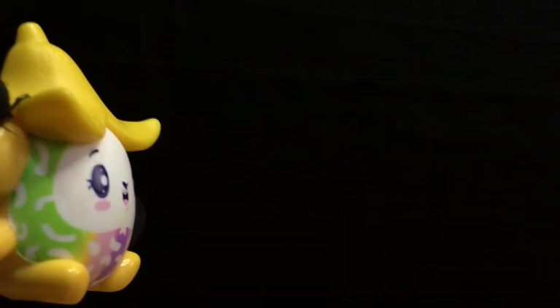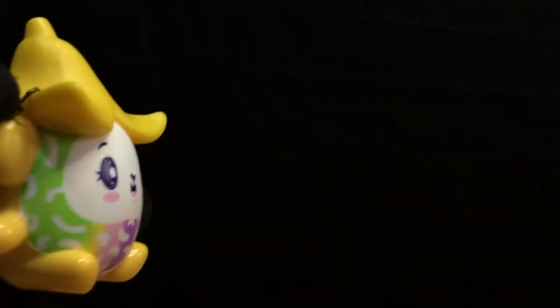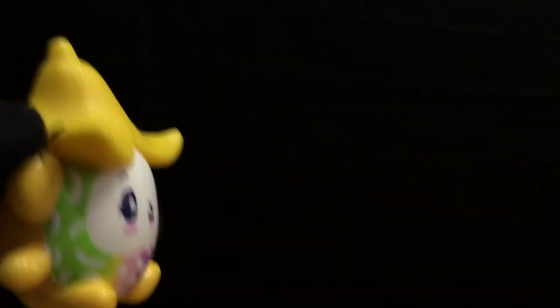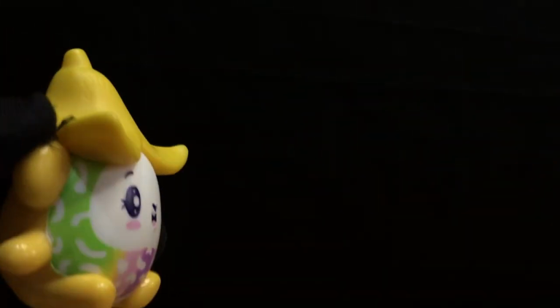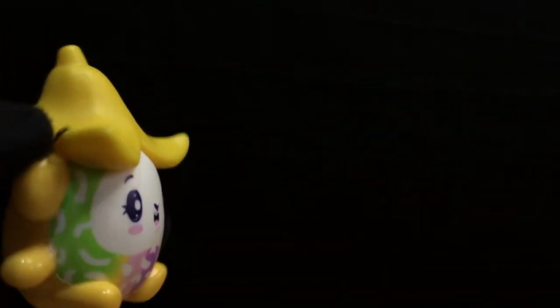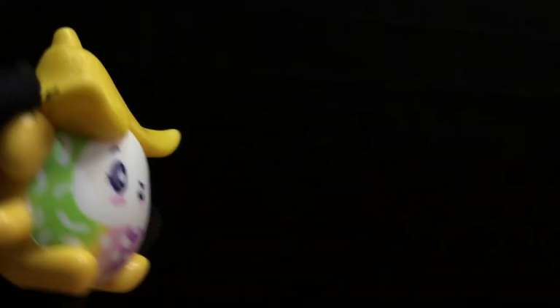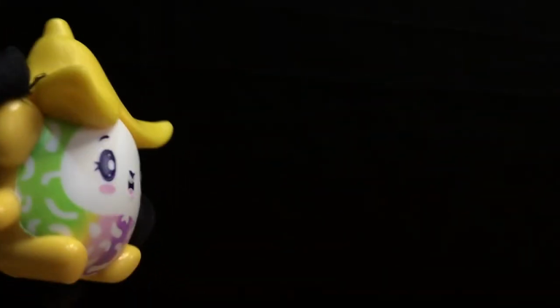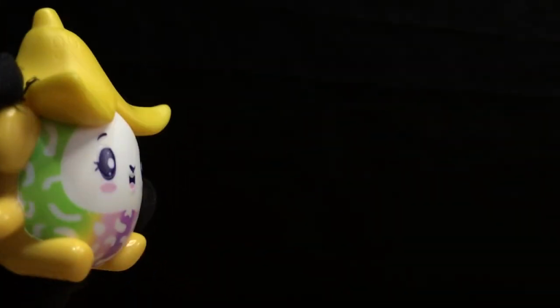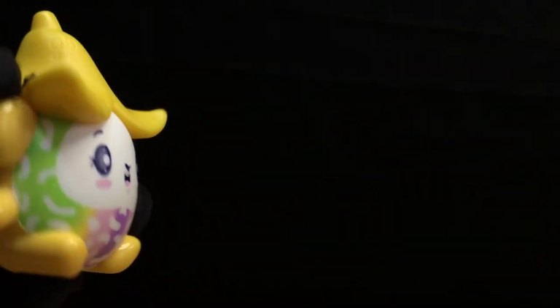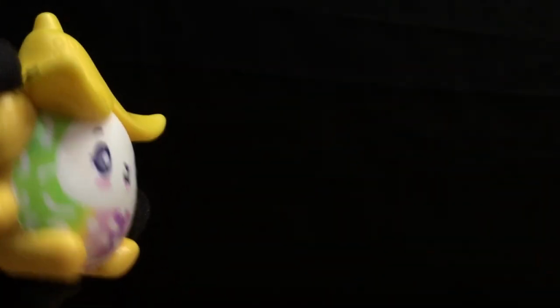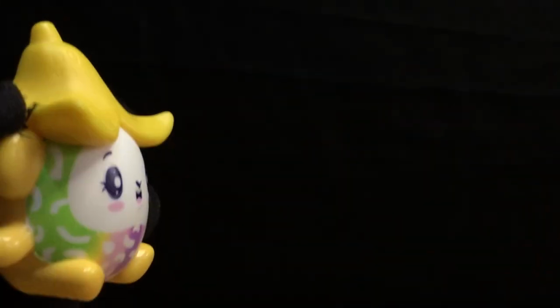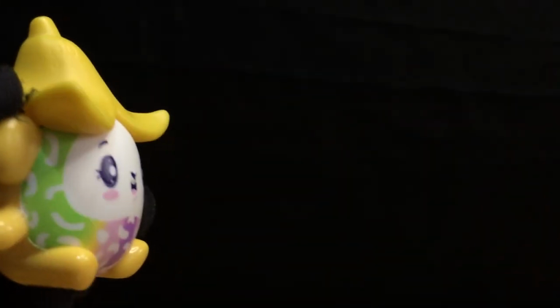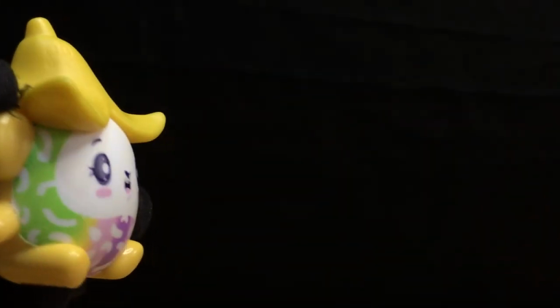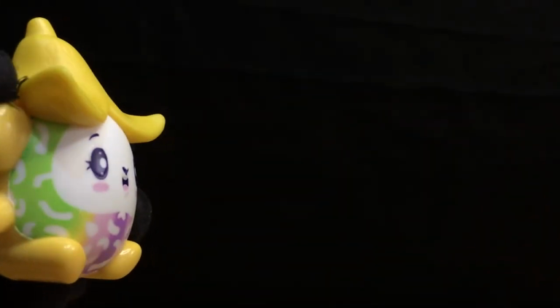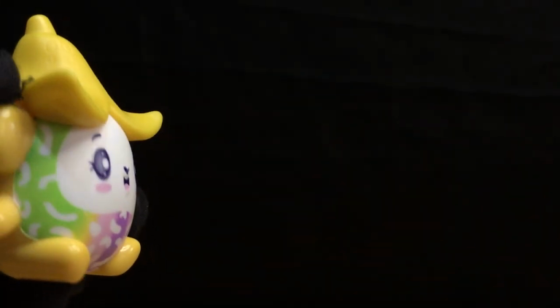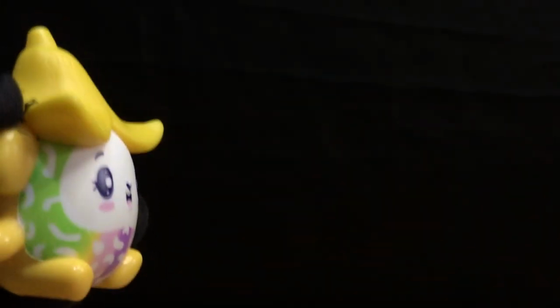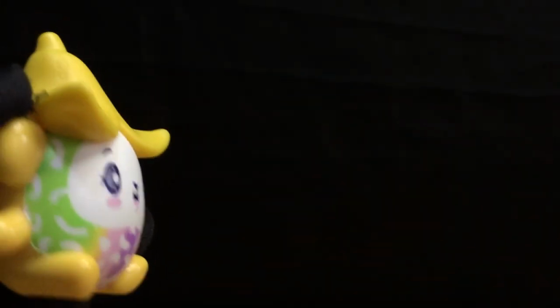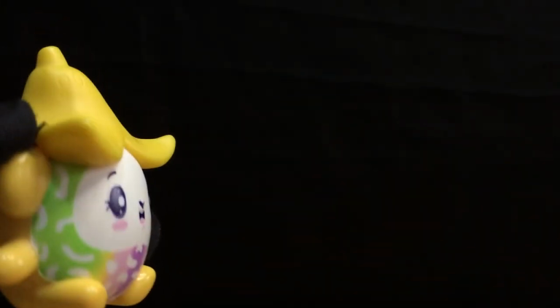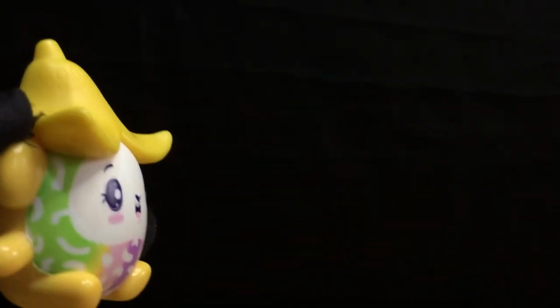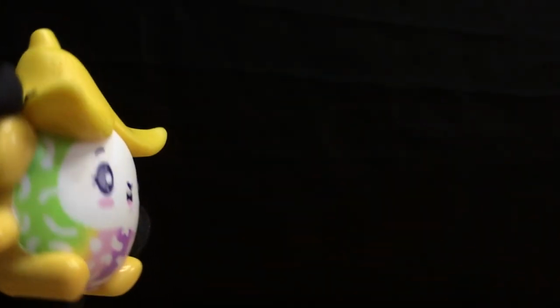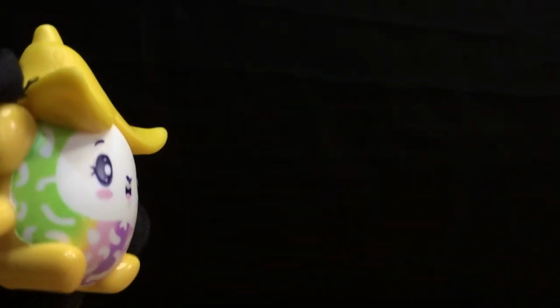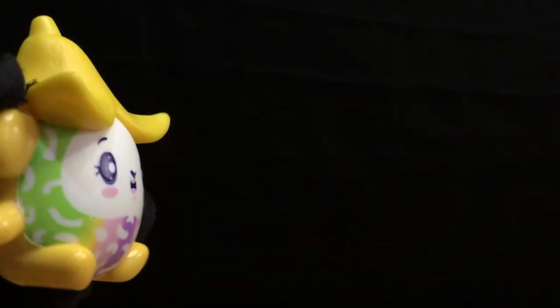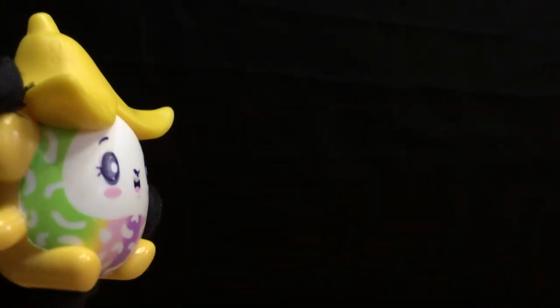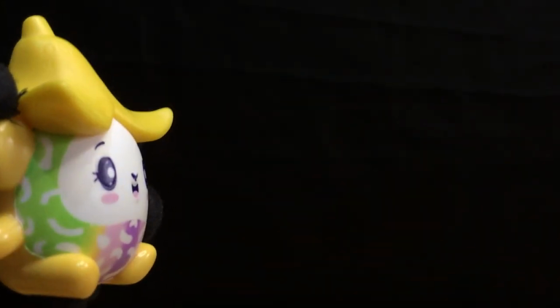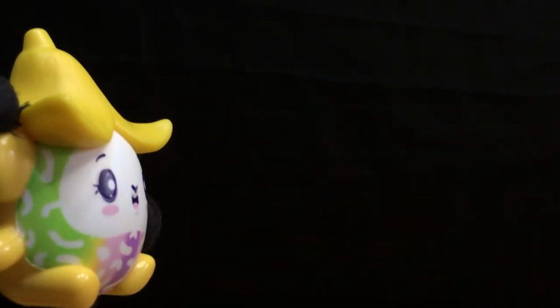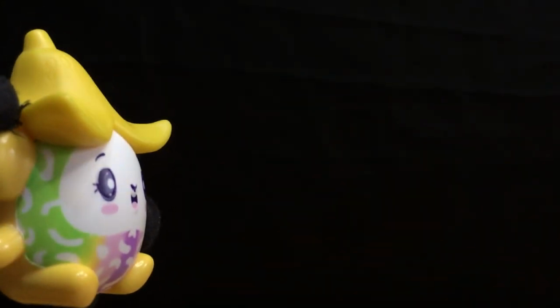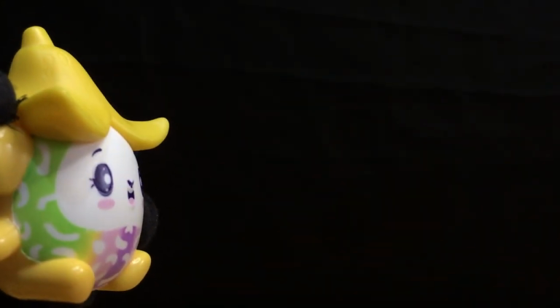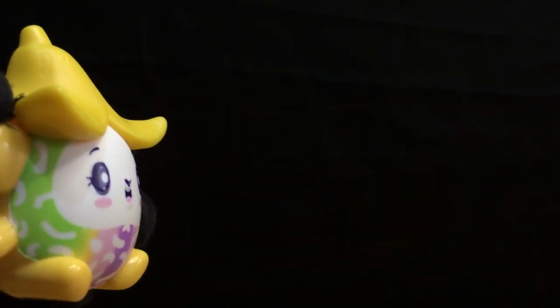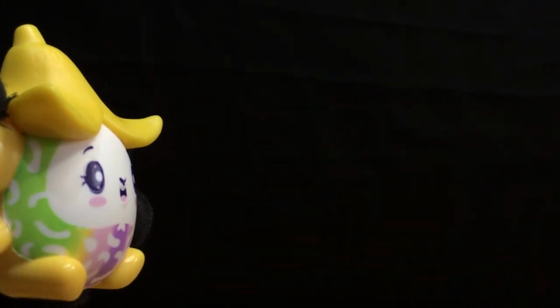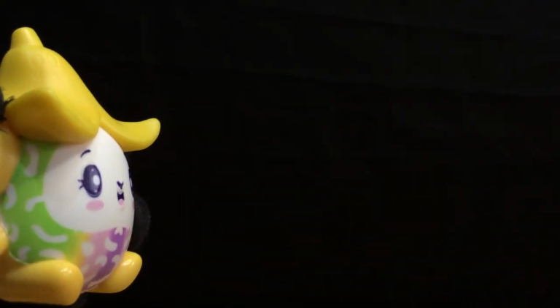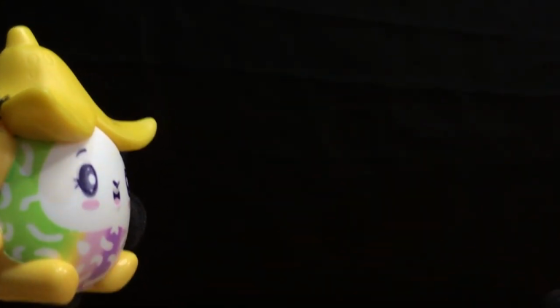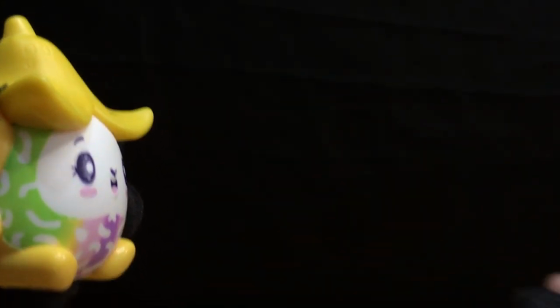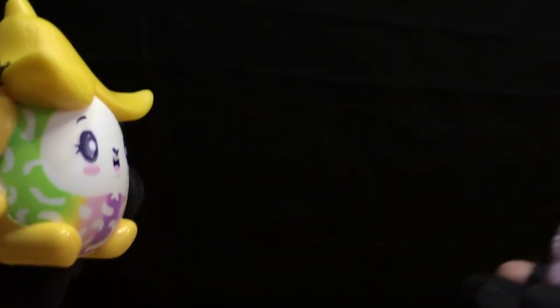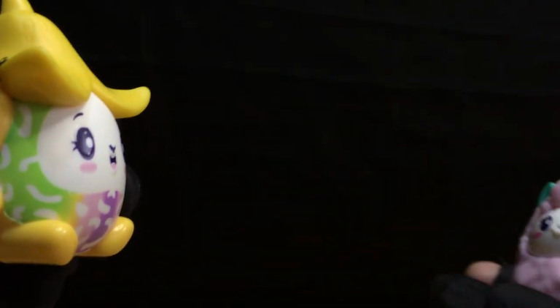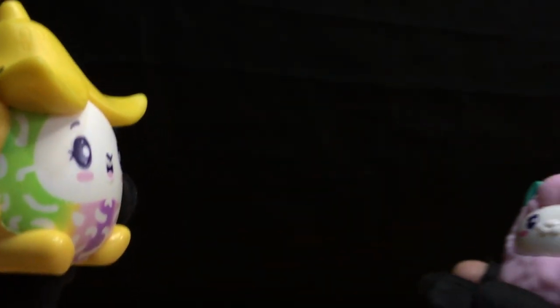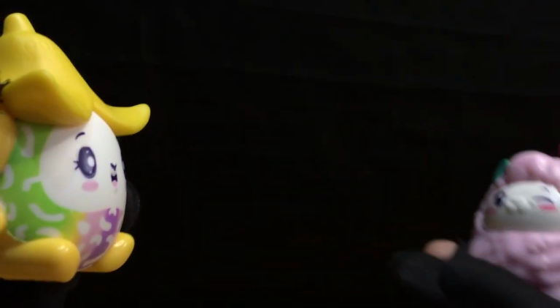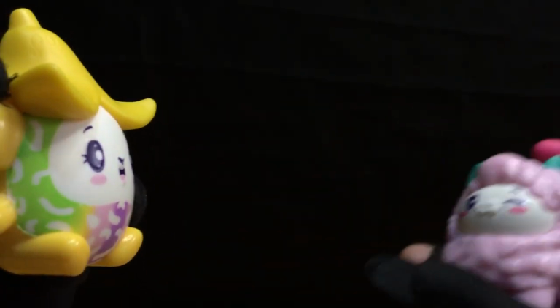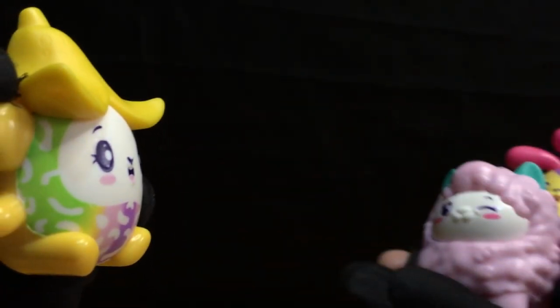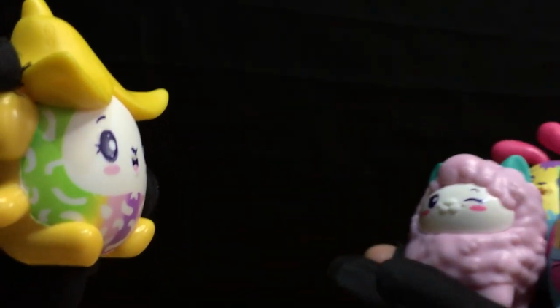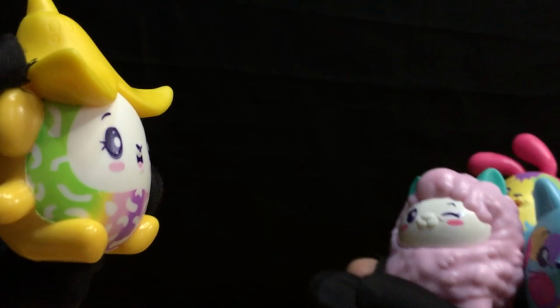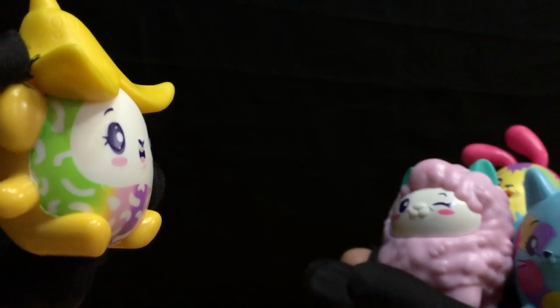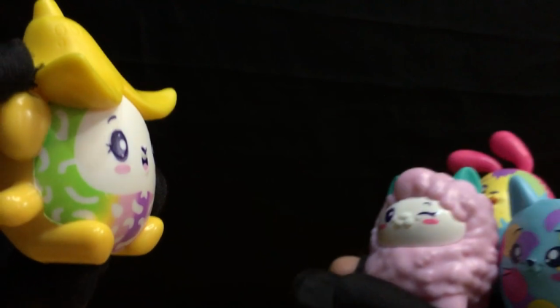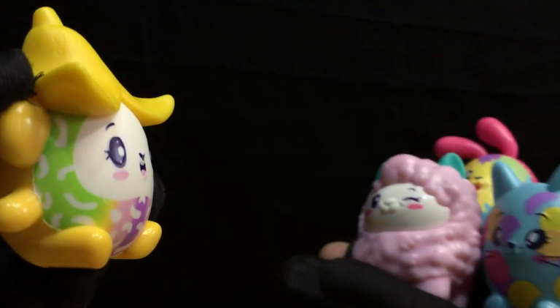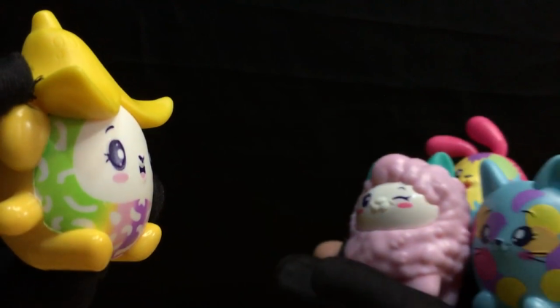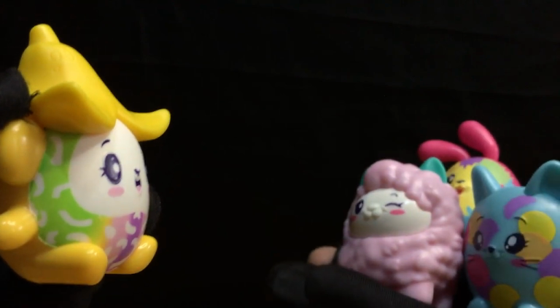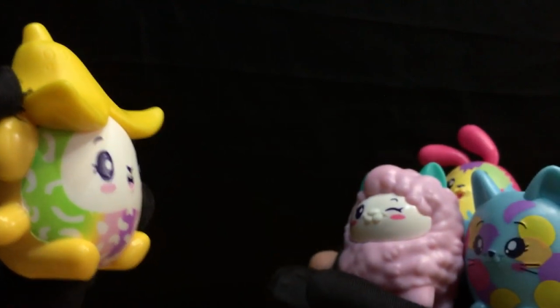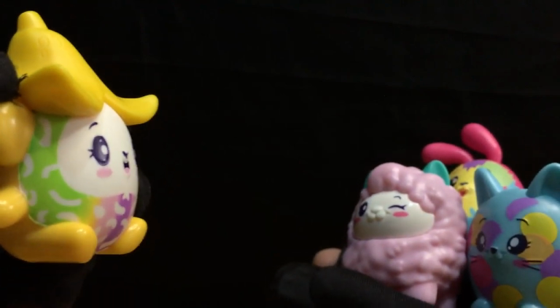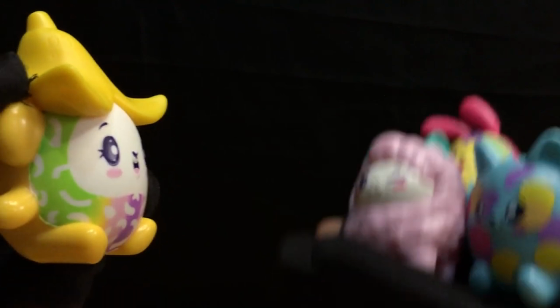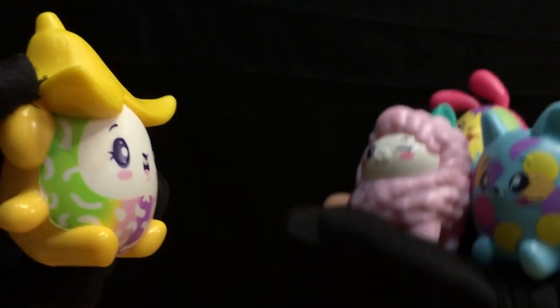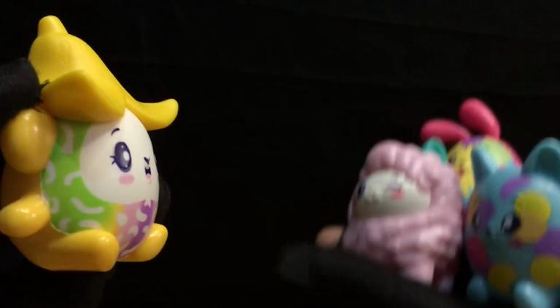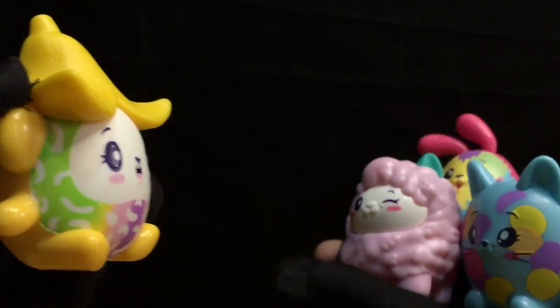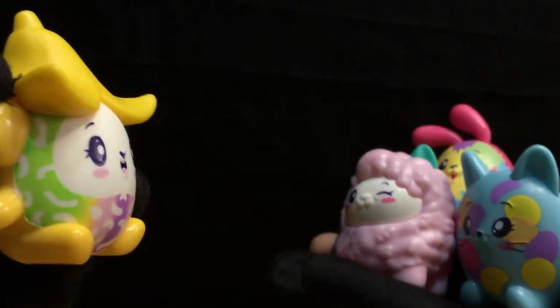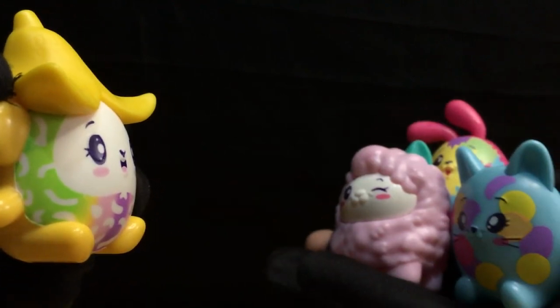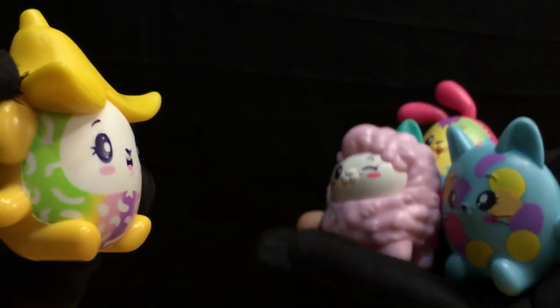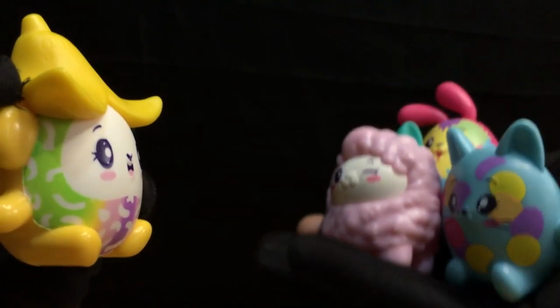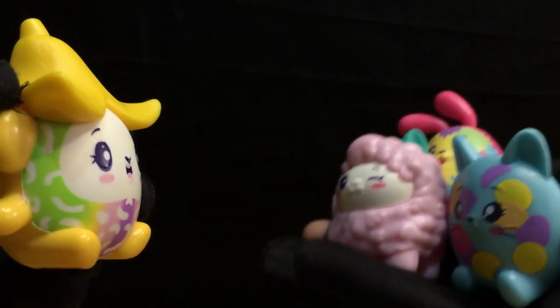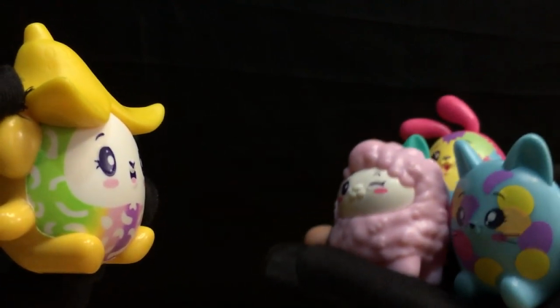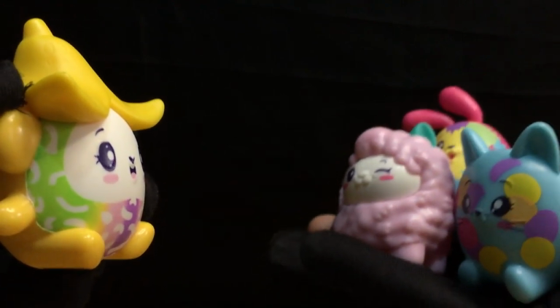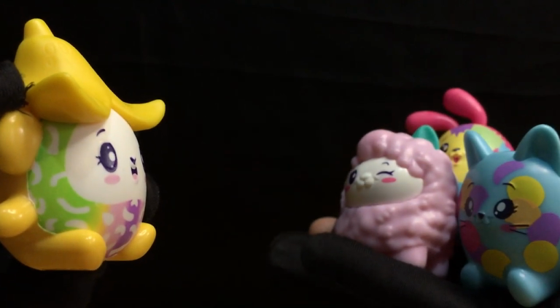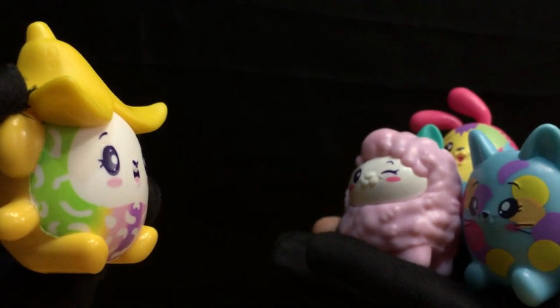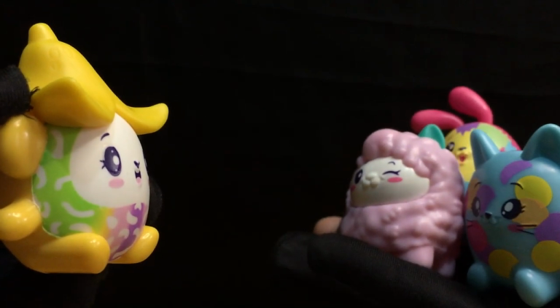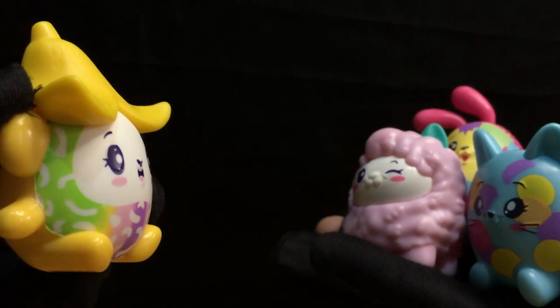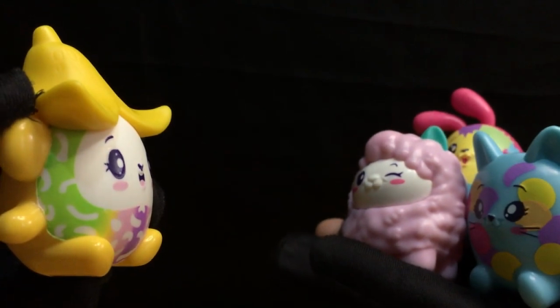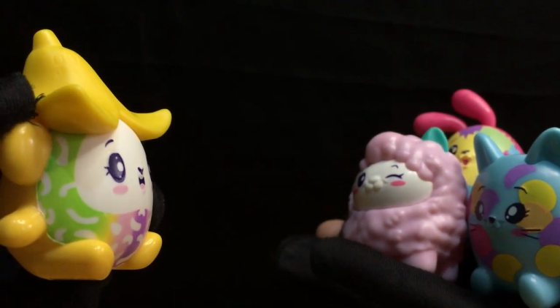Hi guys! Wanna play hide and seek with me? Yay! Let's play hide and seek!